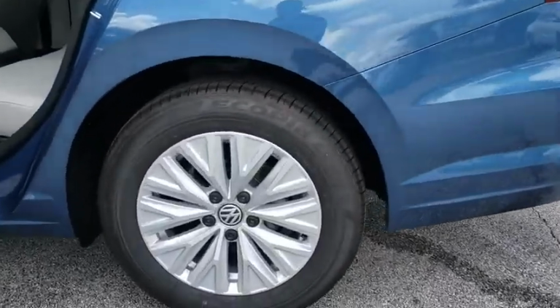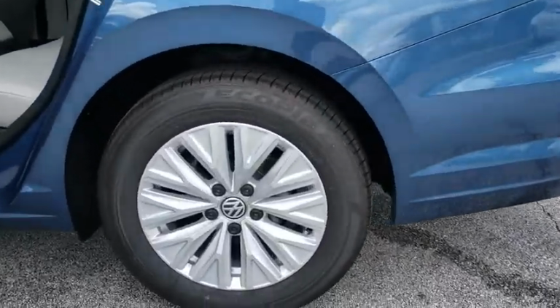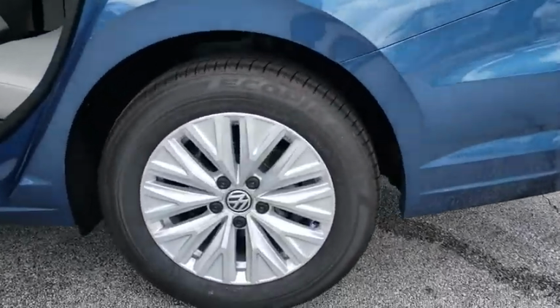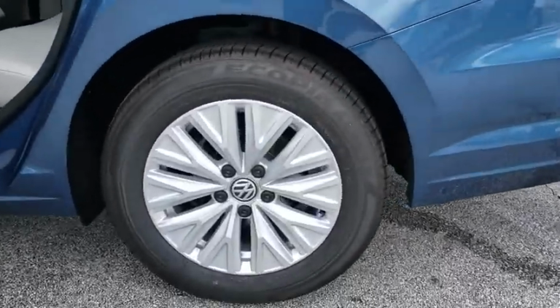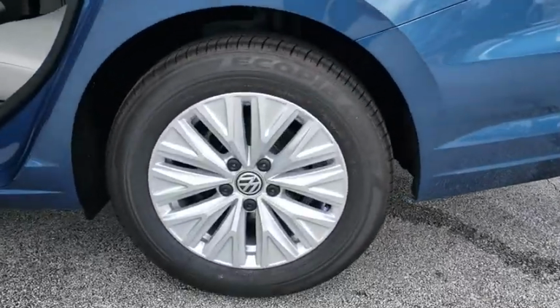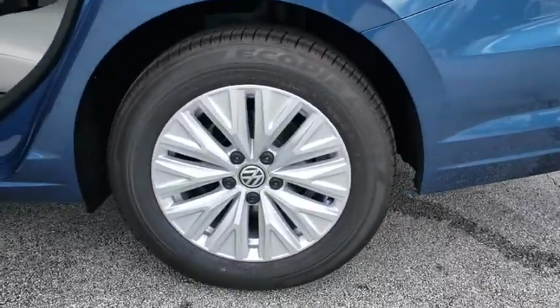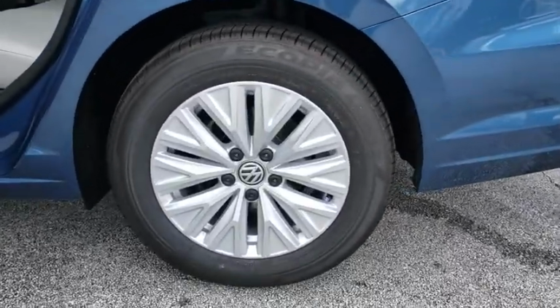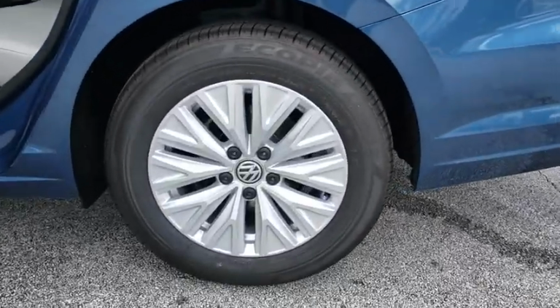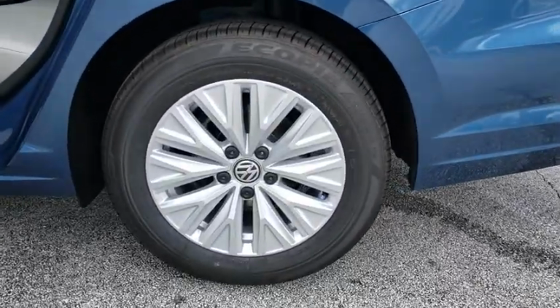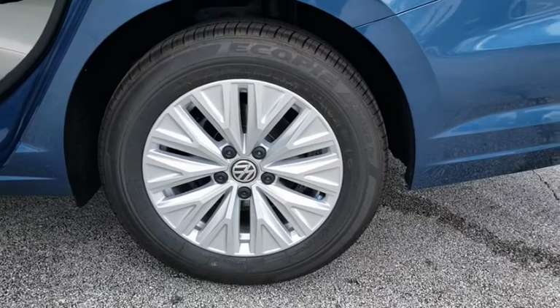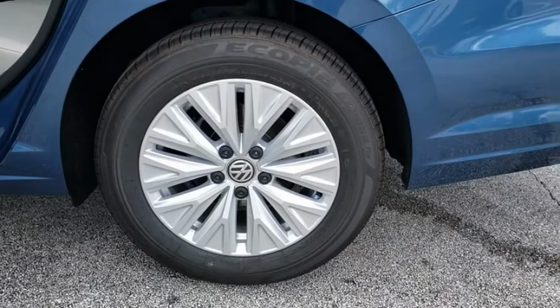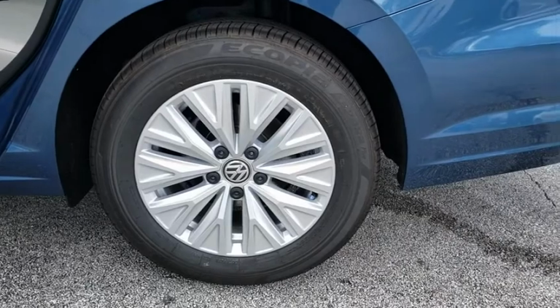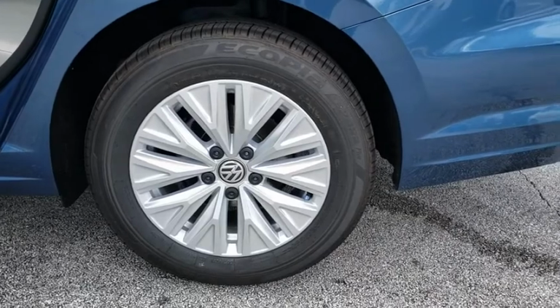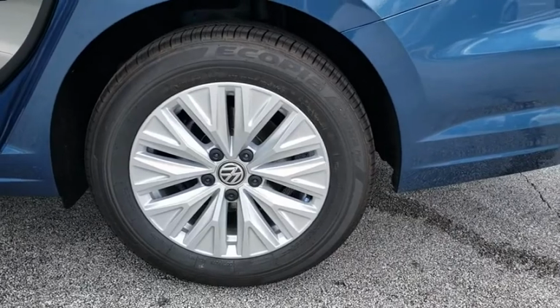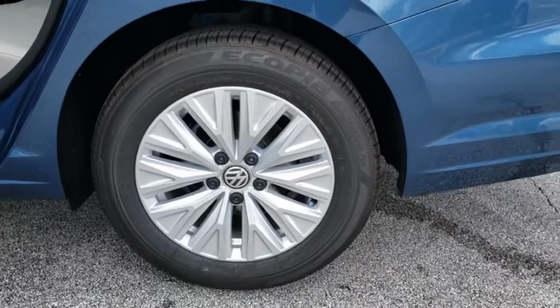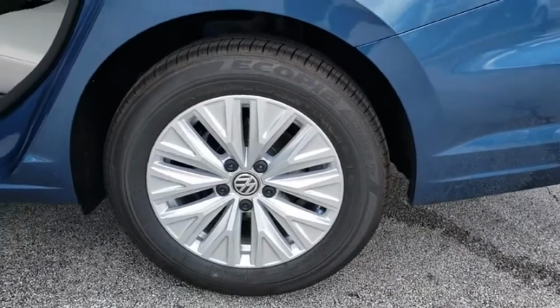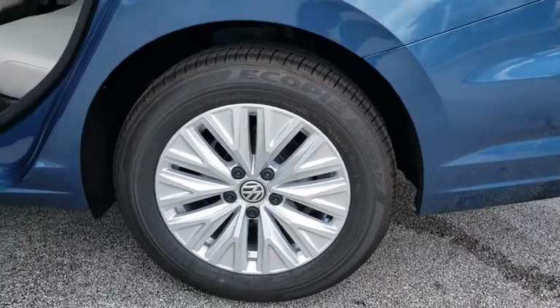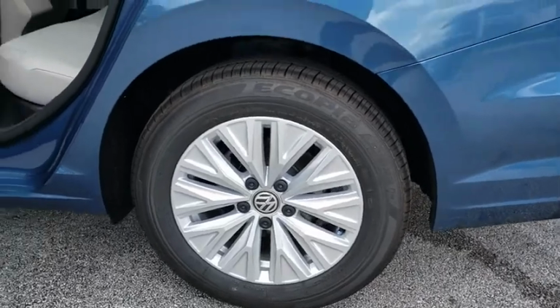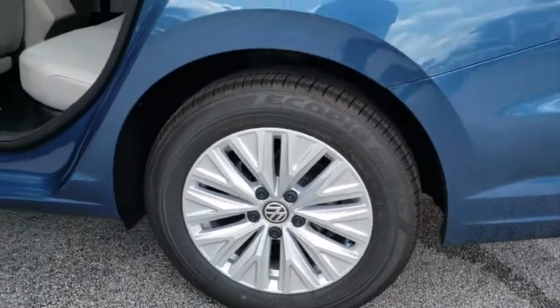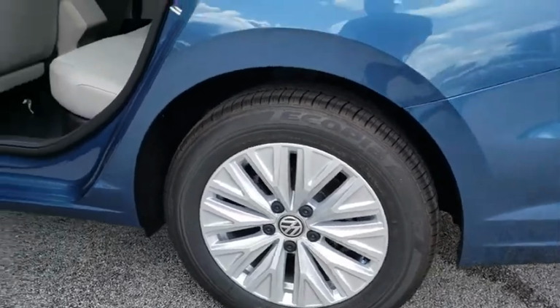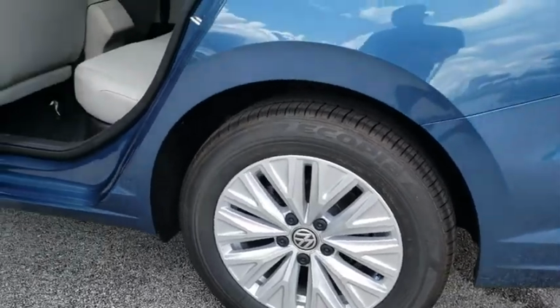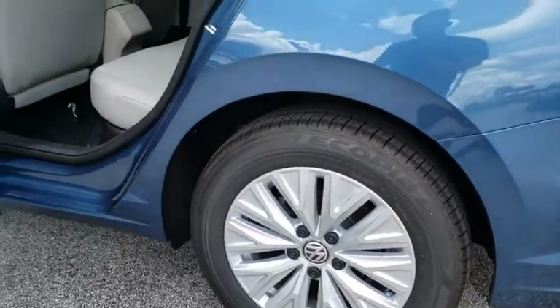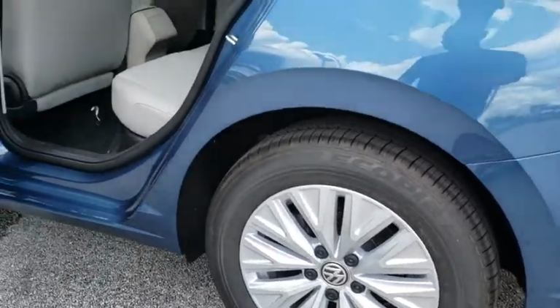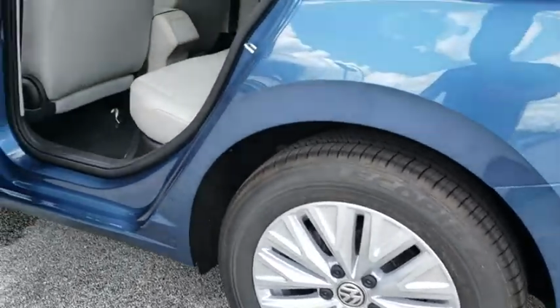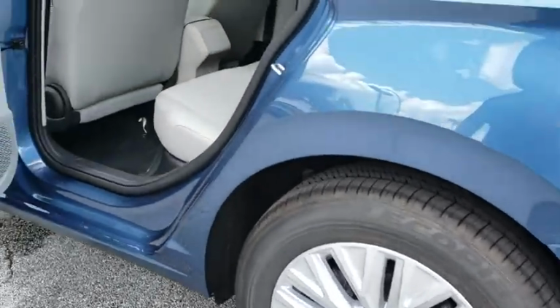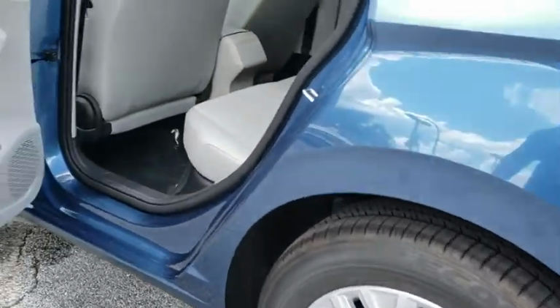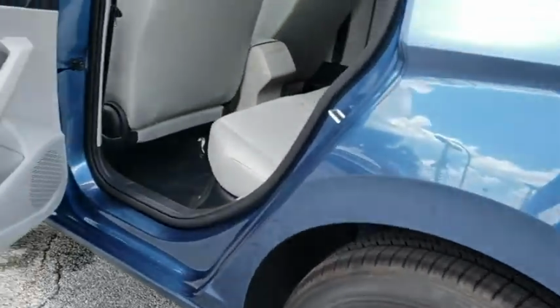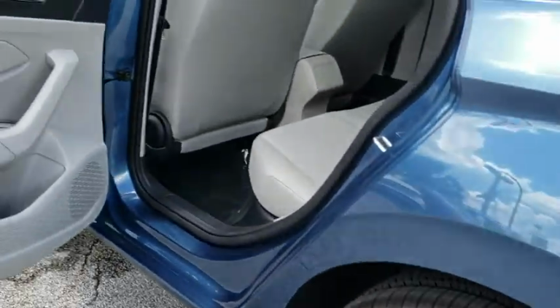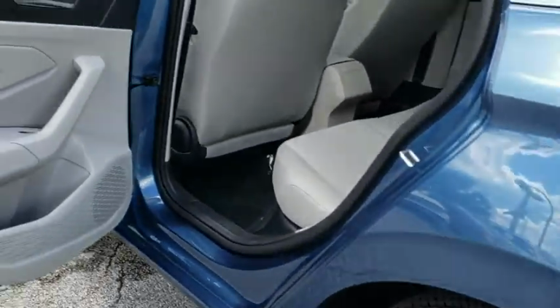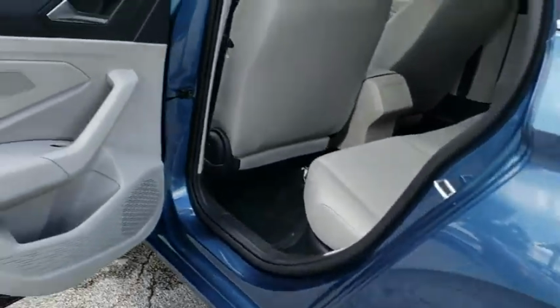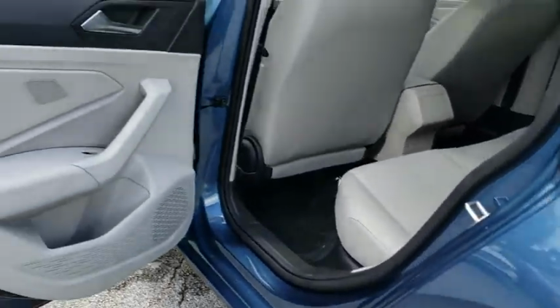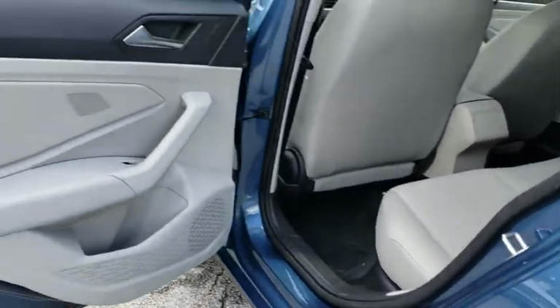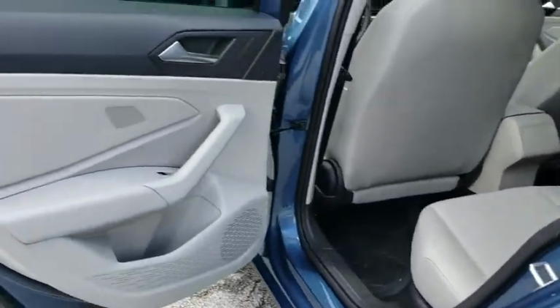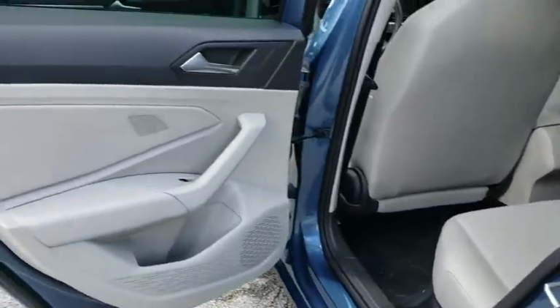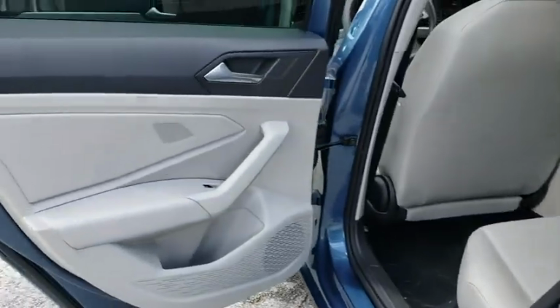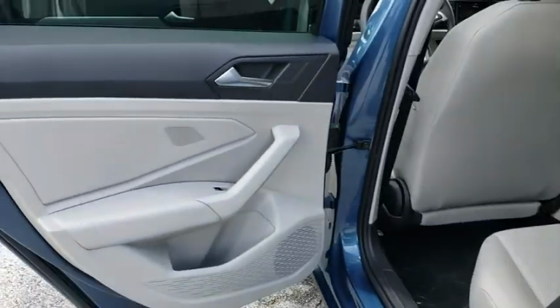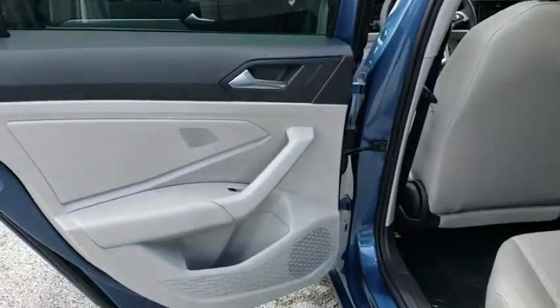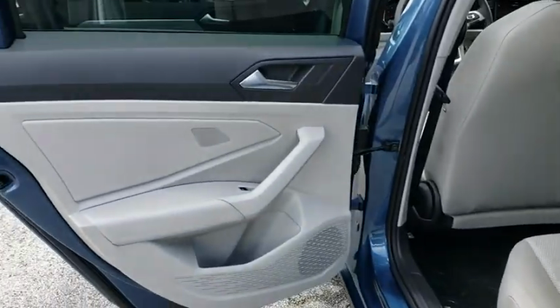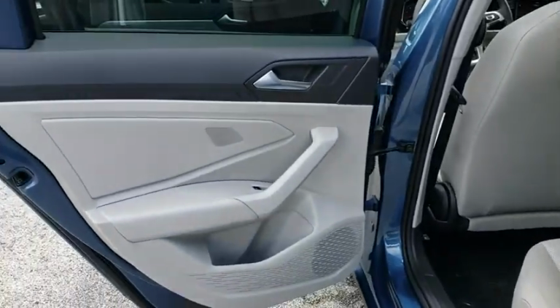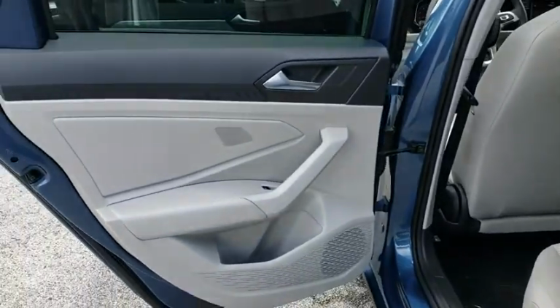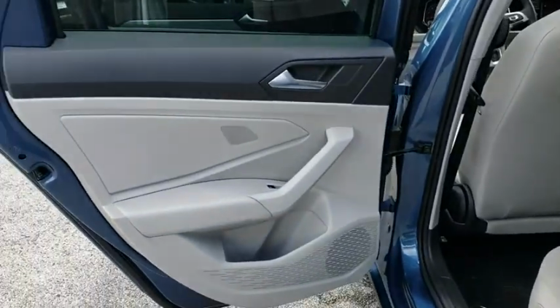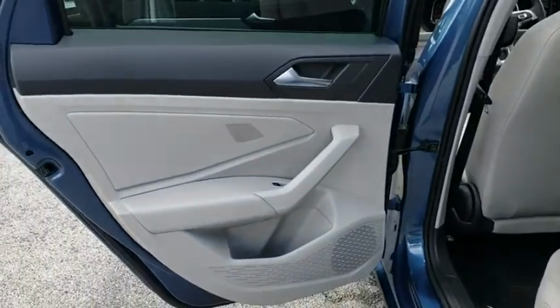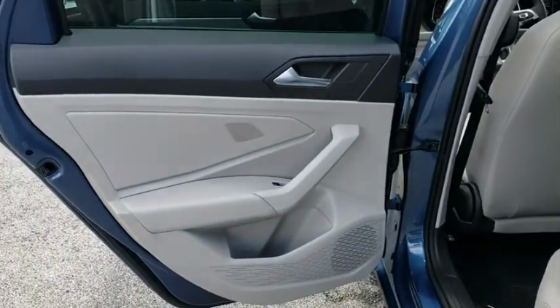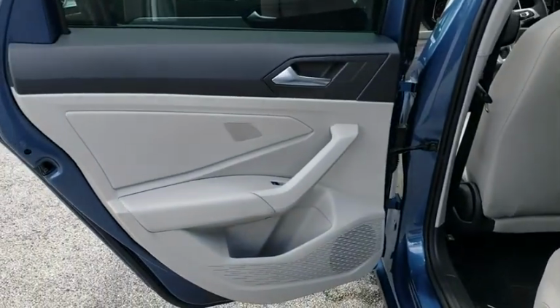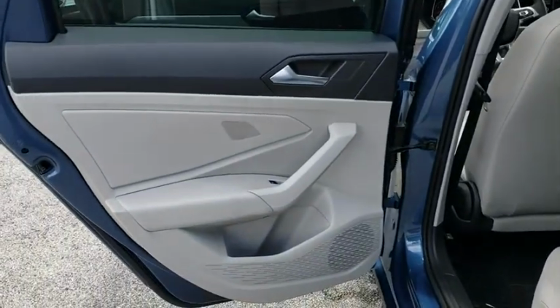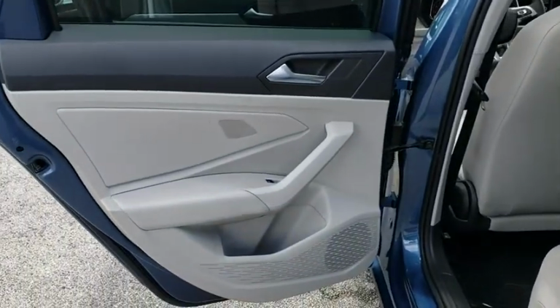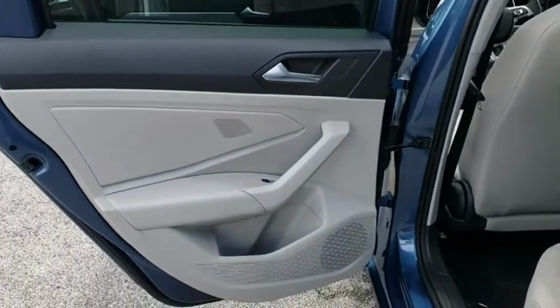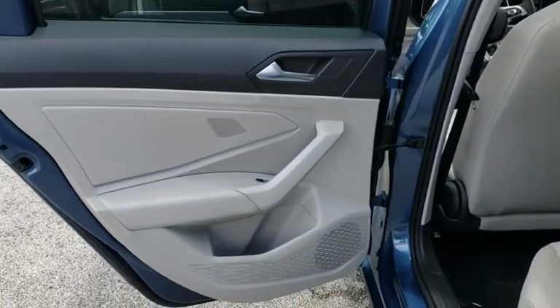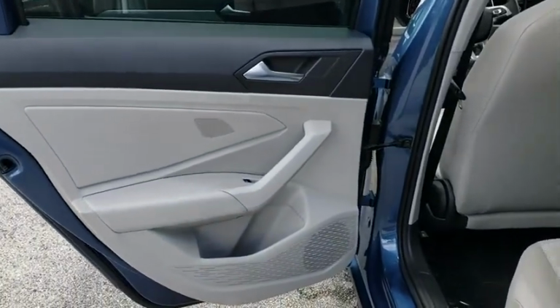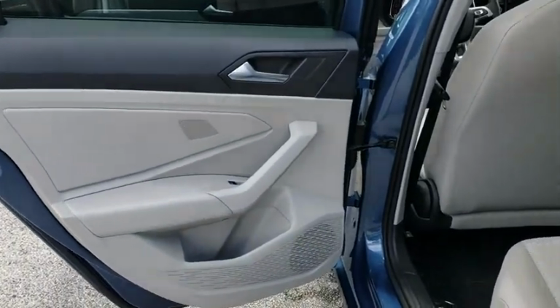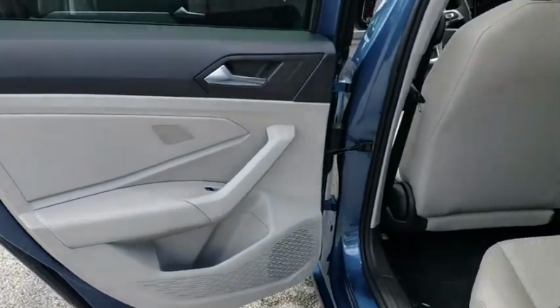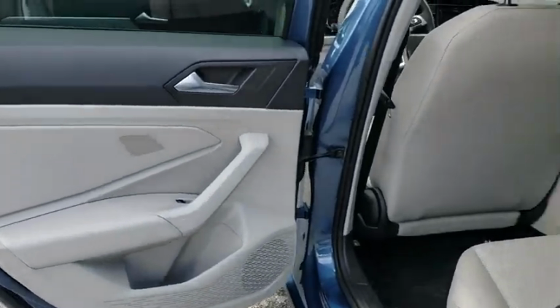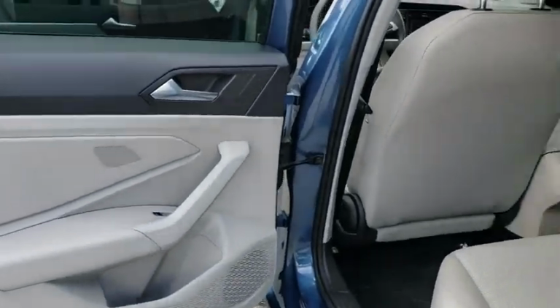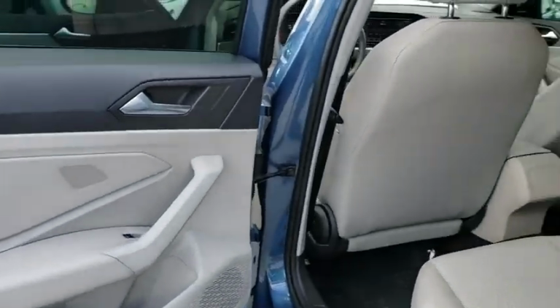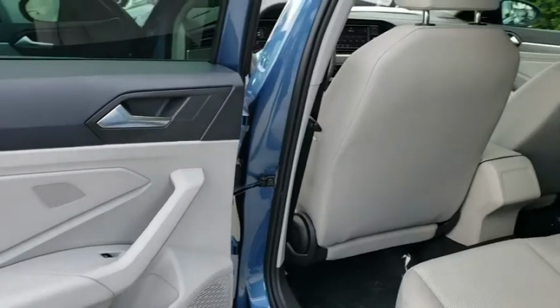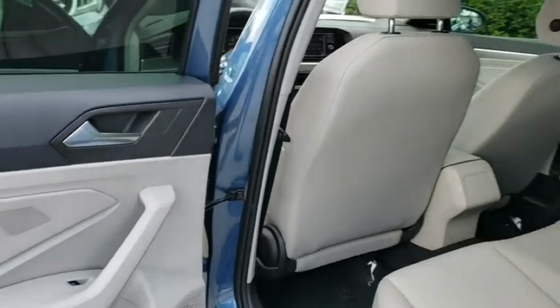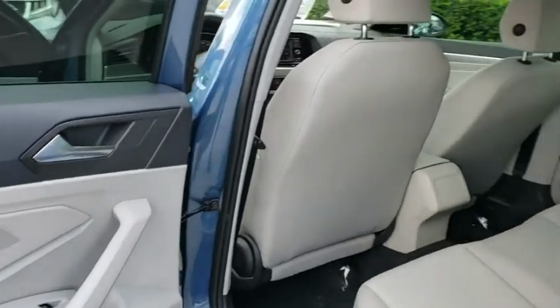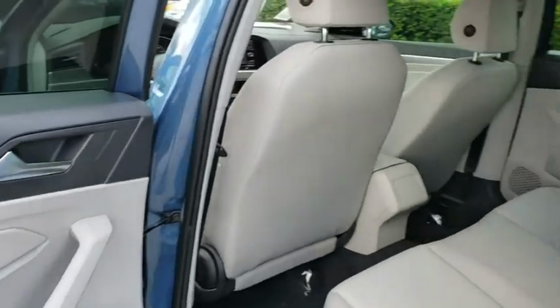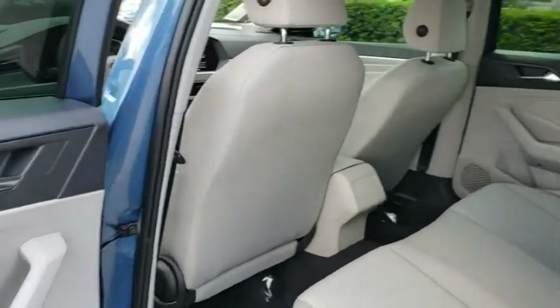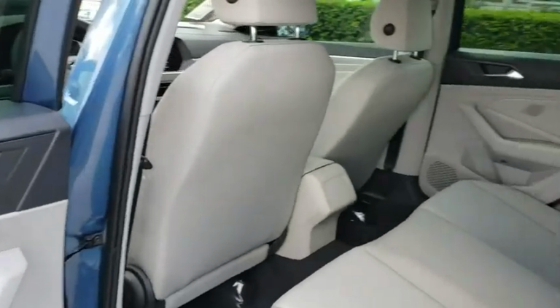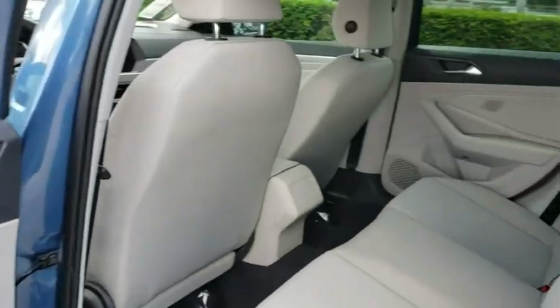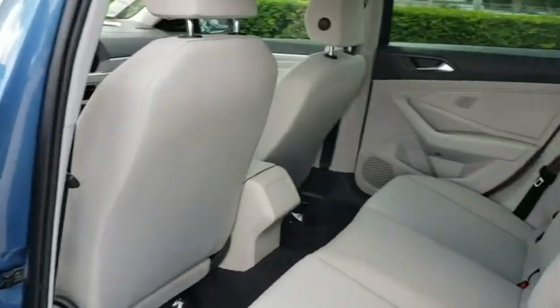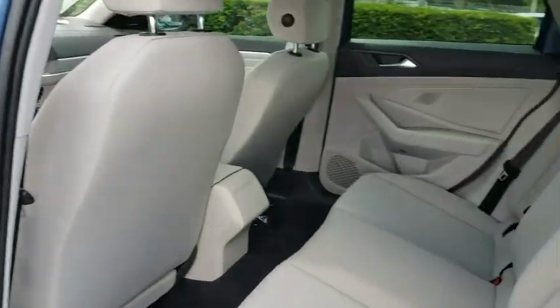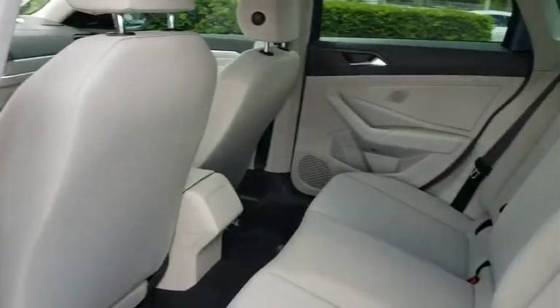Tachometer. Tilt steering wheel. Driver vanity mirror. Front bucket seats. Cloth seat trim. Passenger vanity mirror. Speed control.